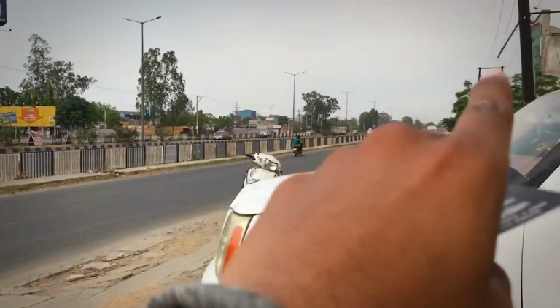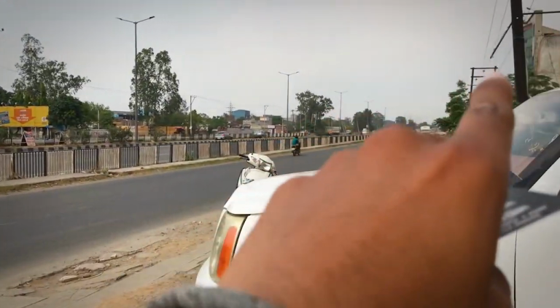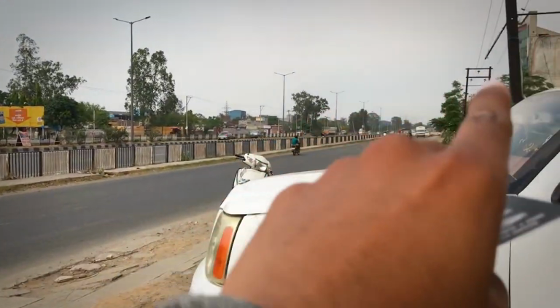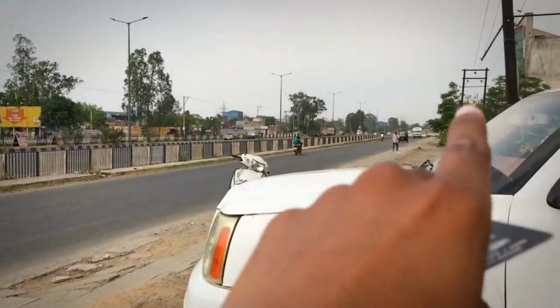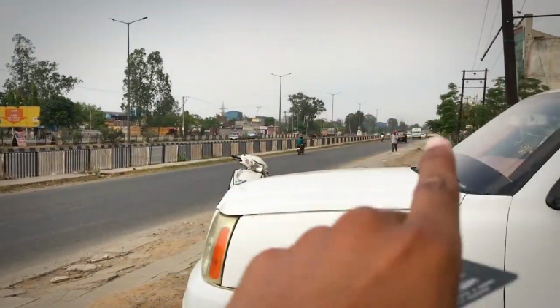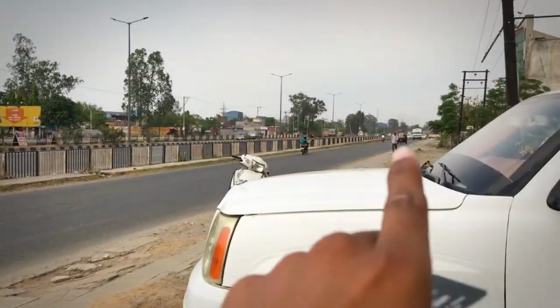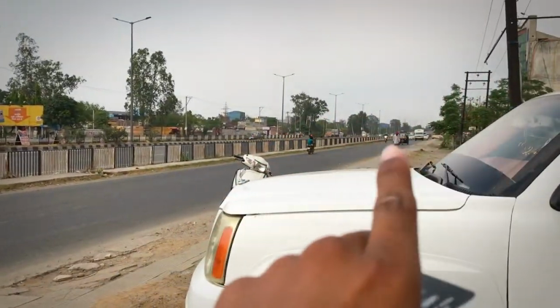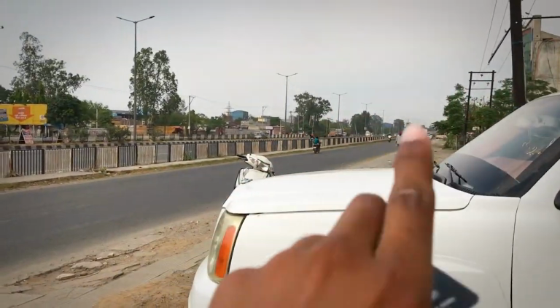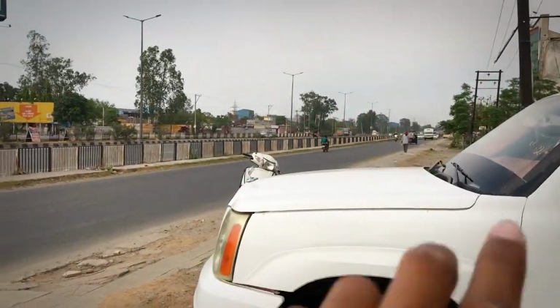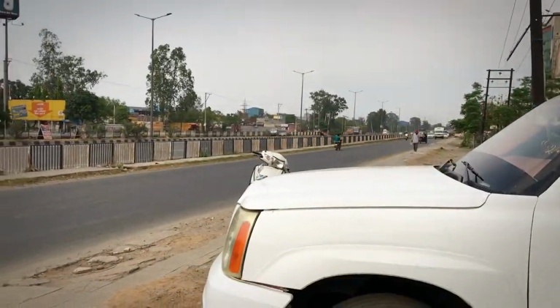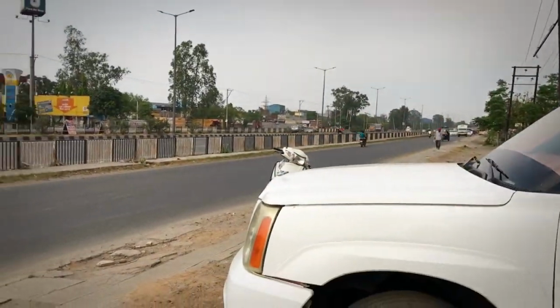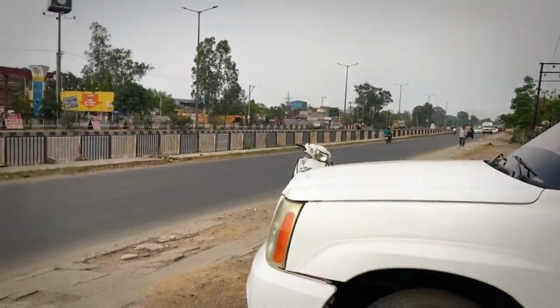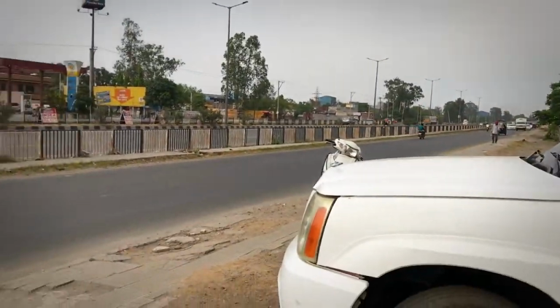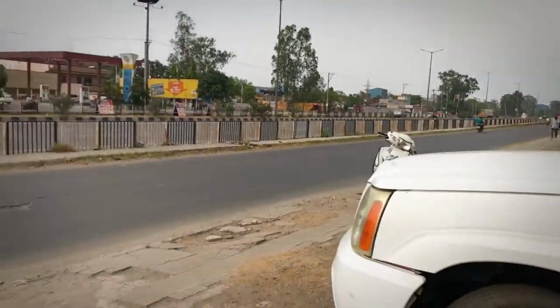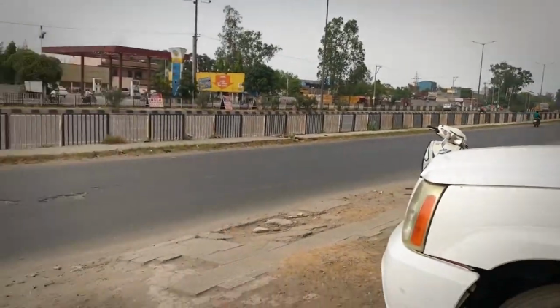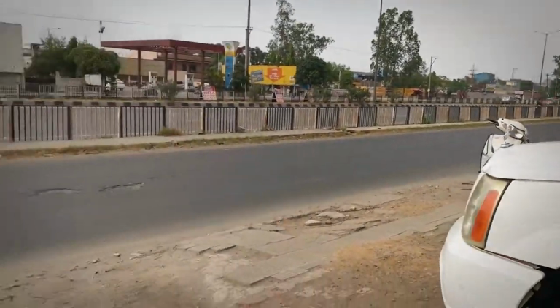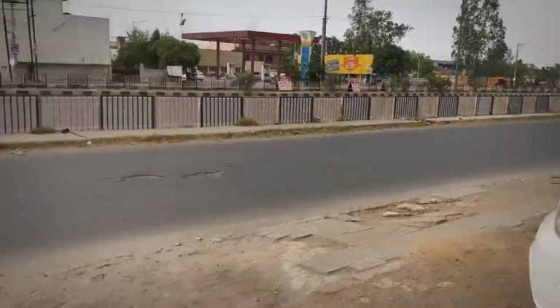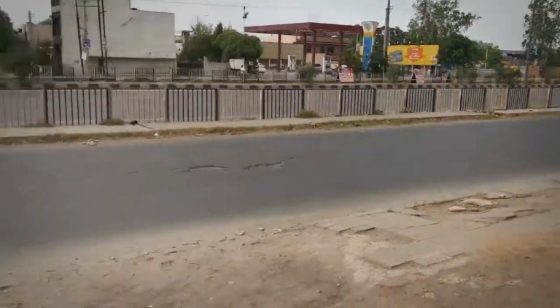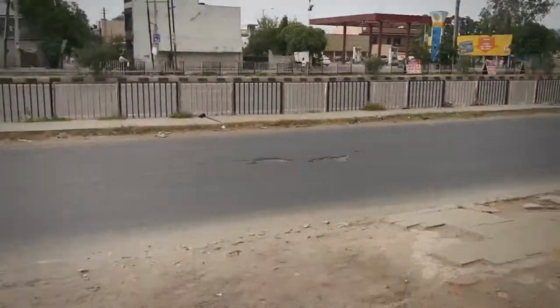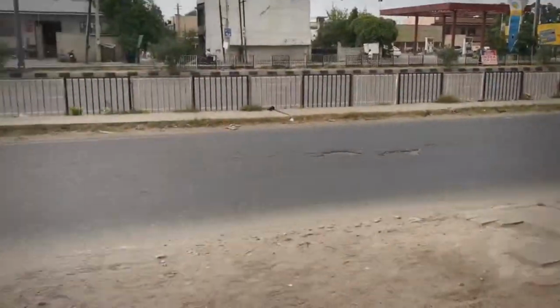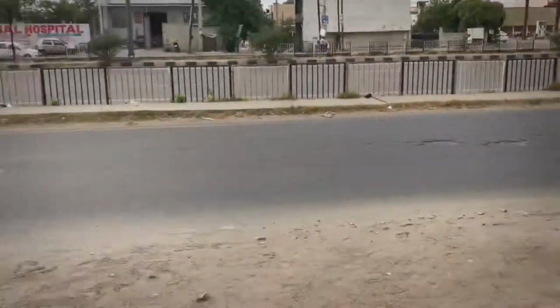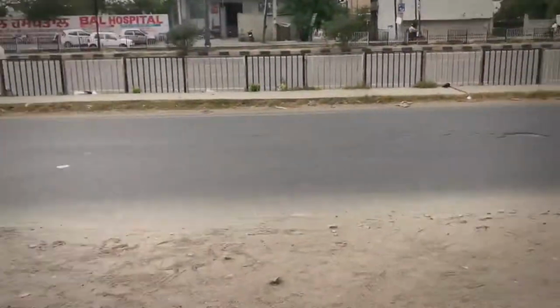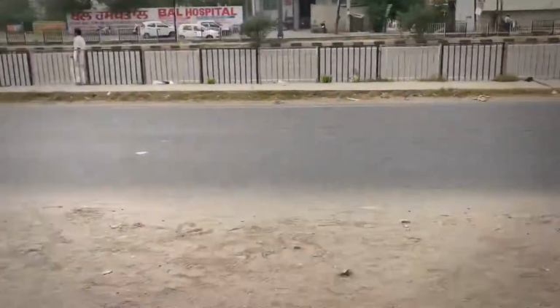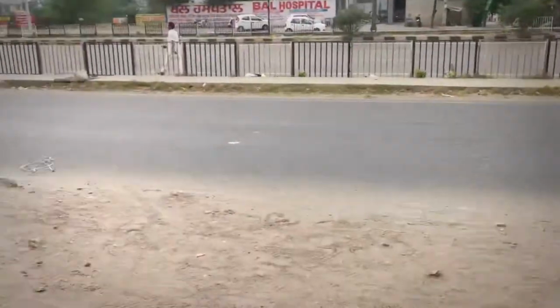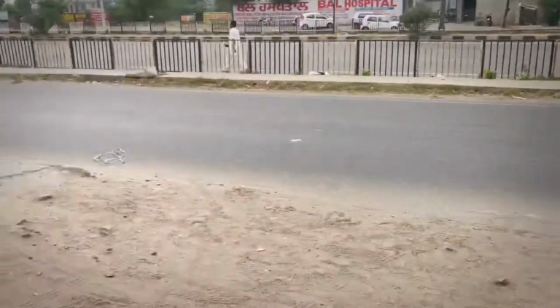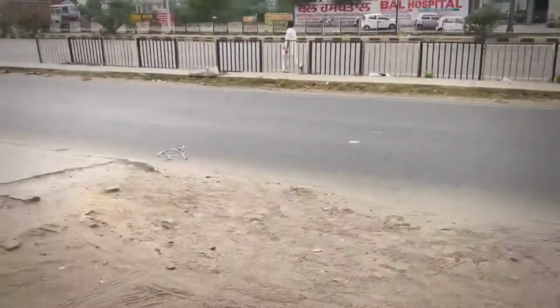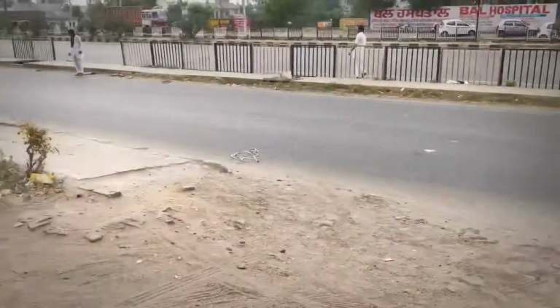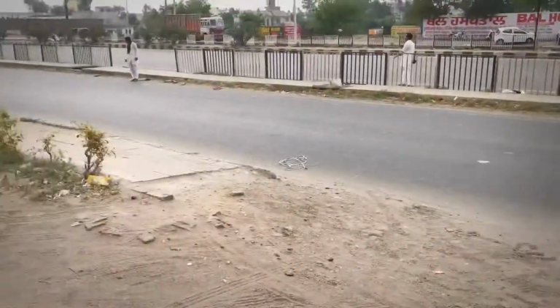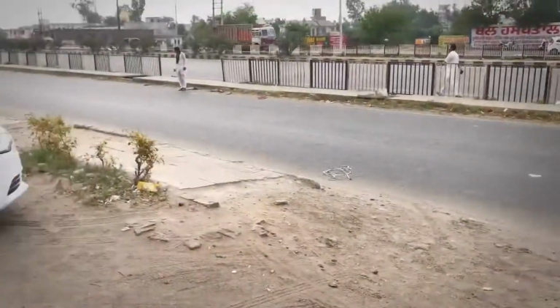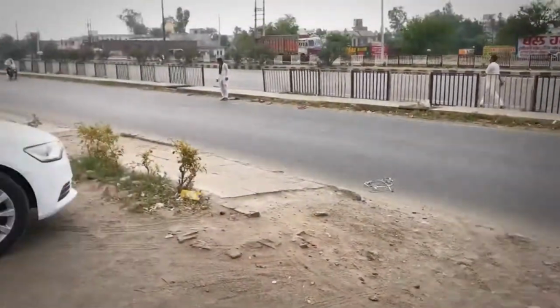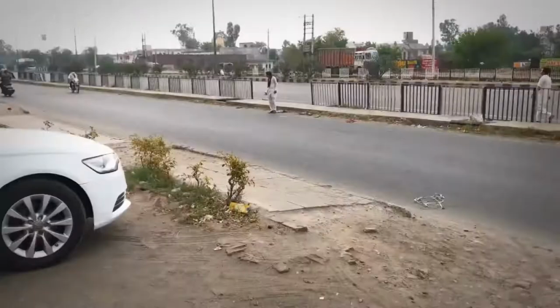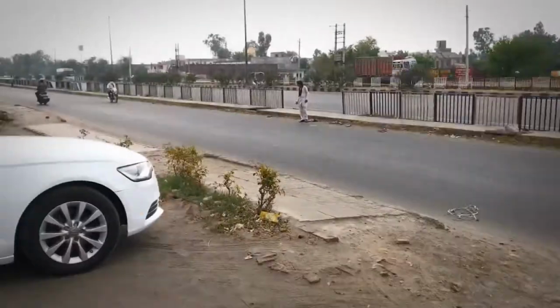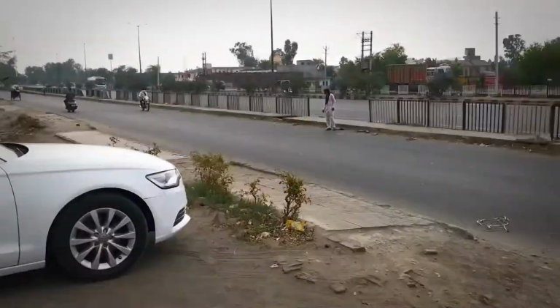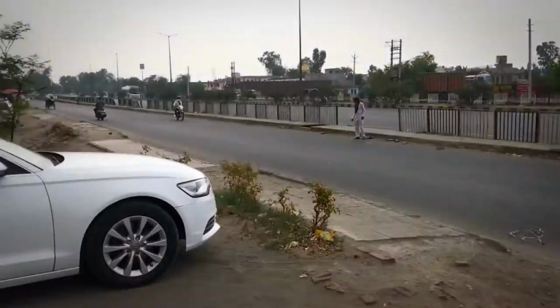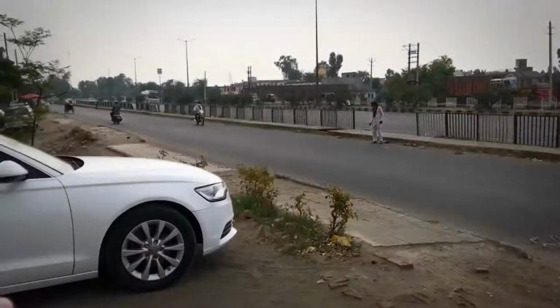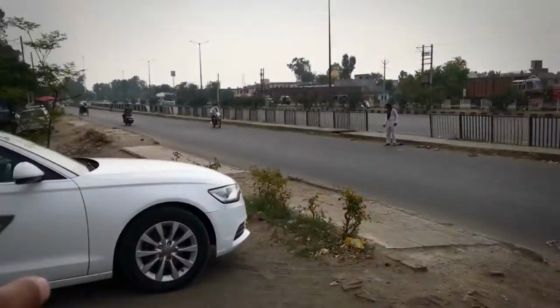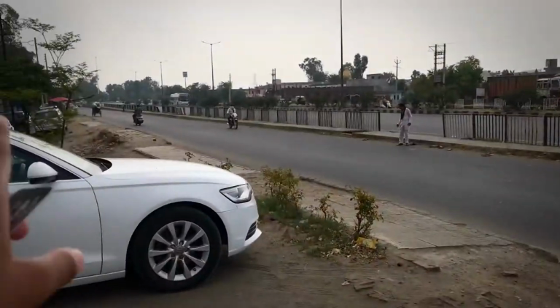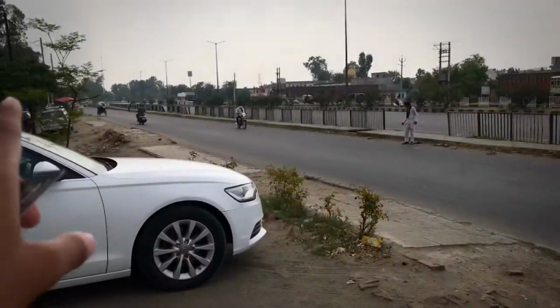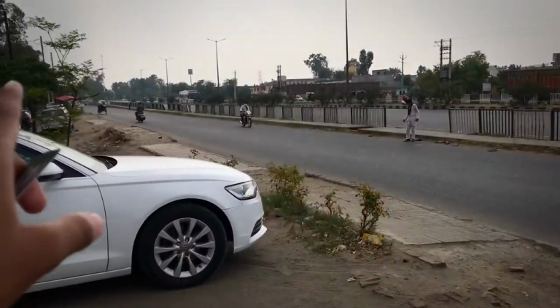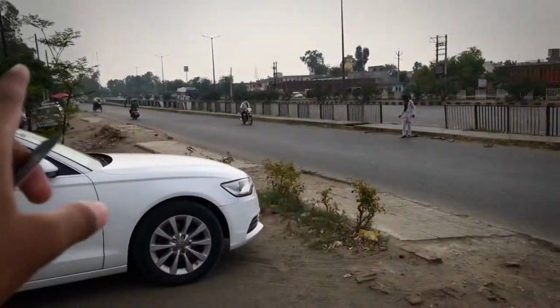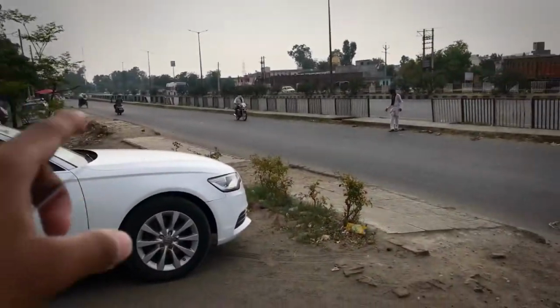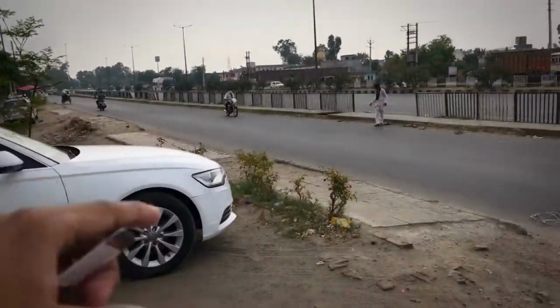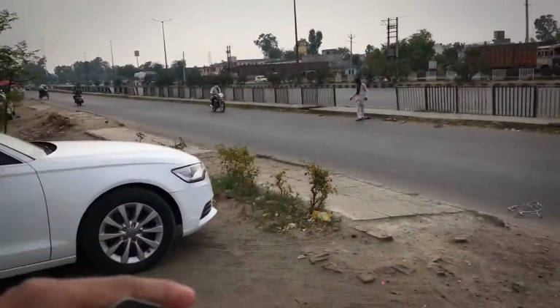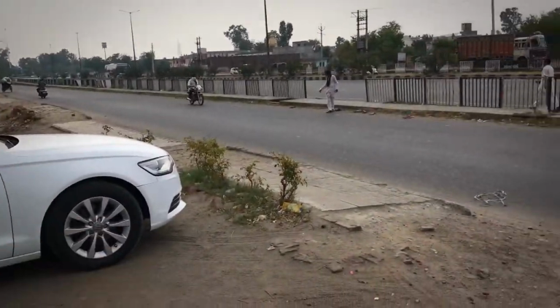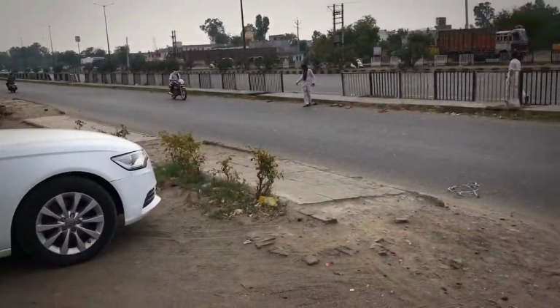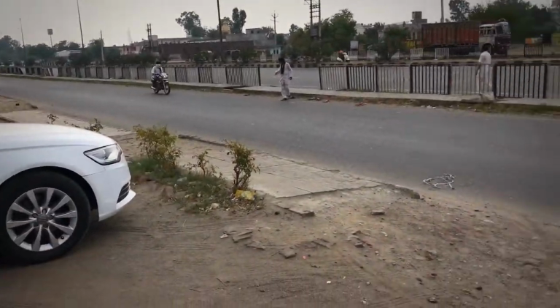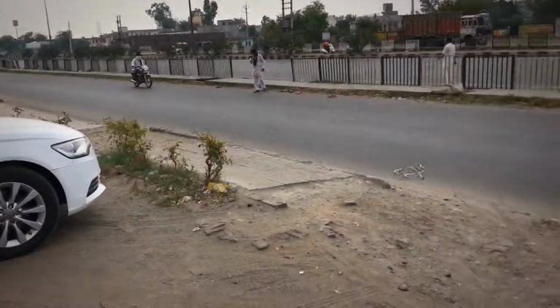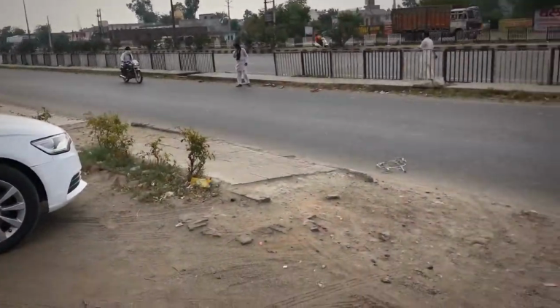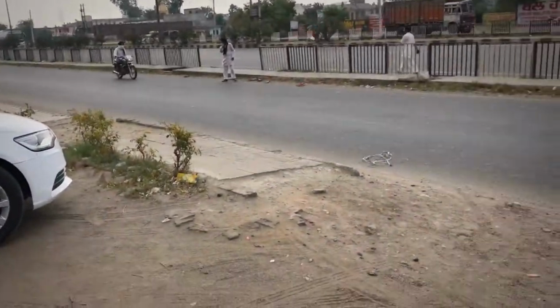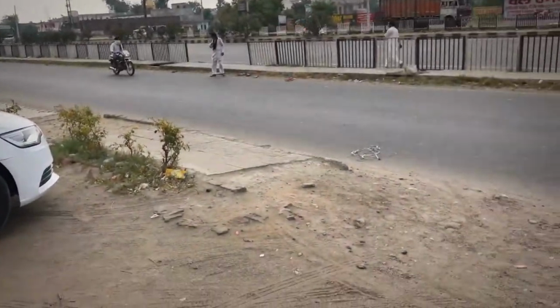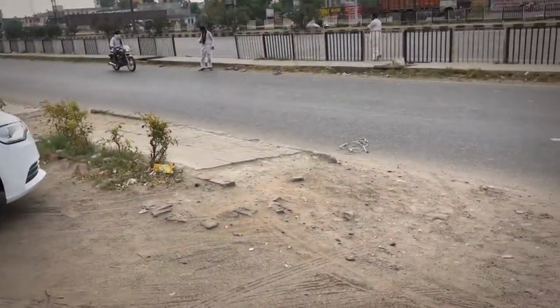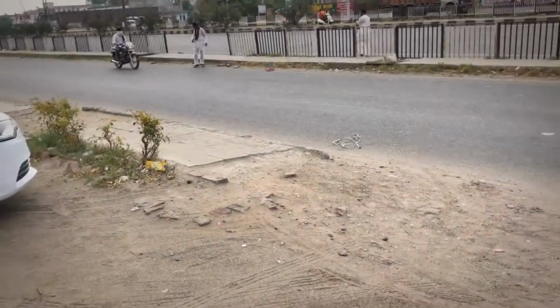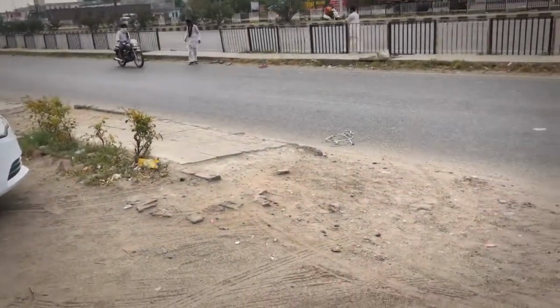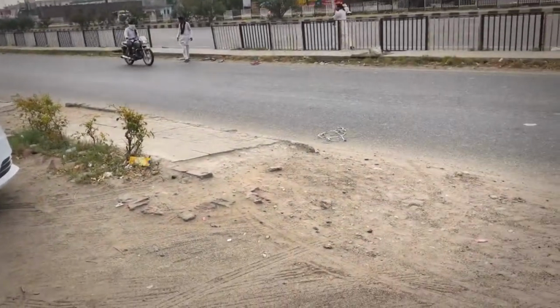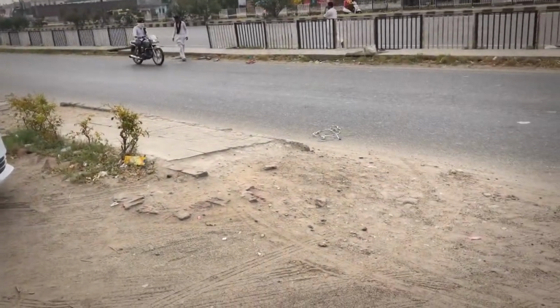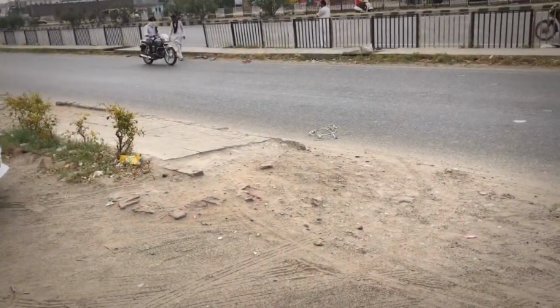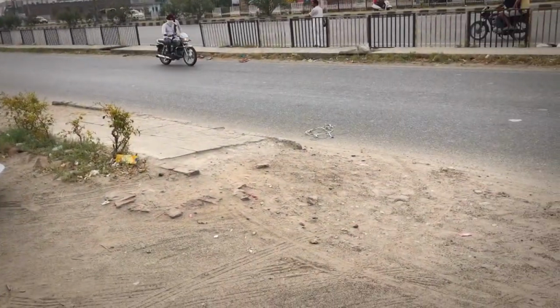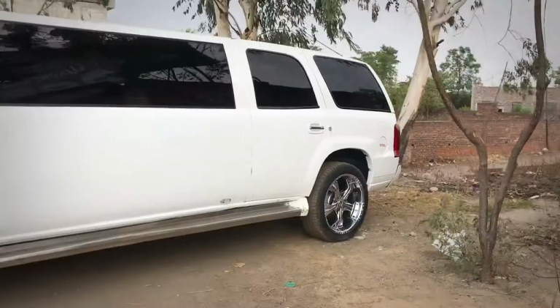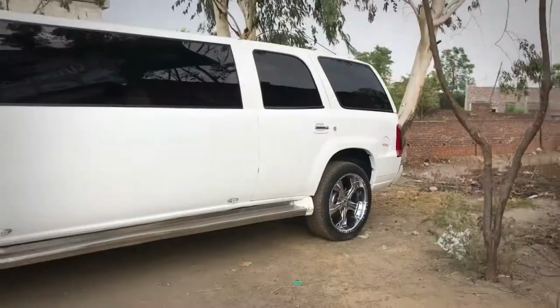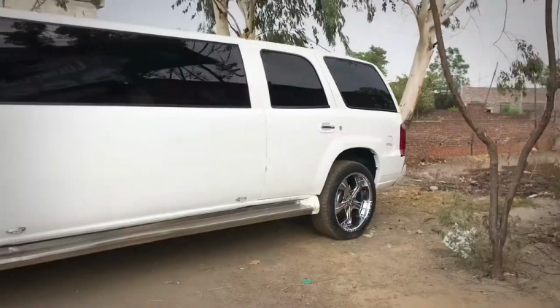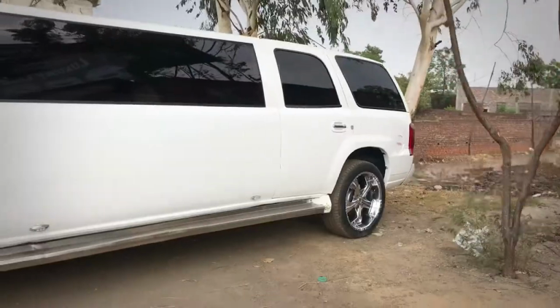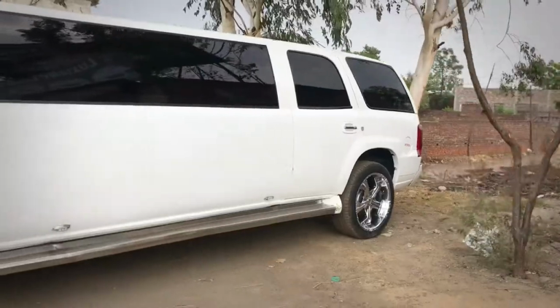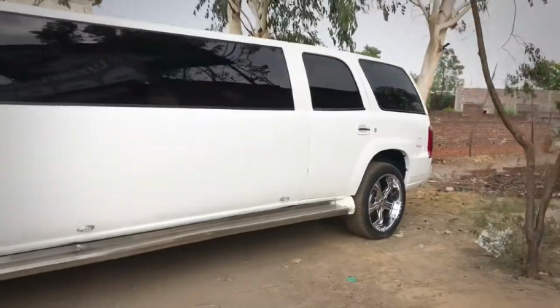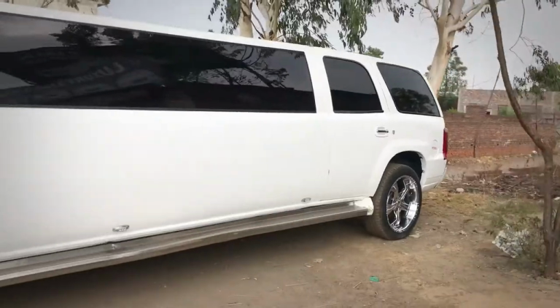This is the Amritsar Highway. This is the view here. We go to Jalandhar. So here in between, I have a whole chunk — it comes here. This is the war zone.